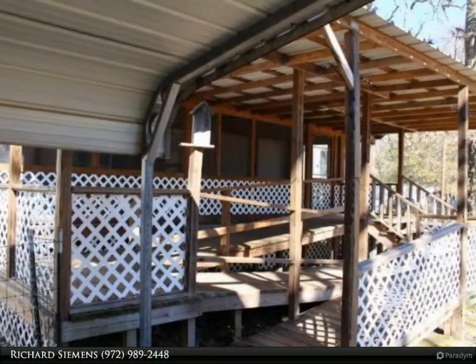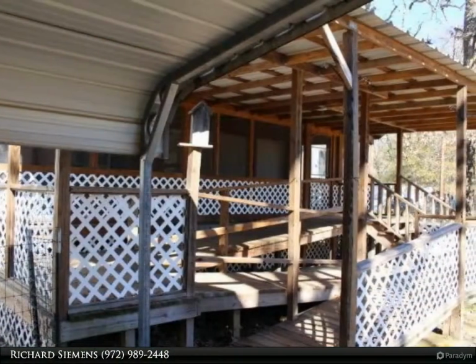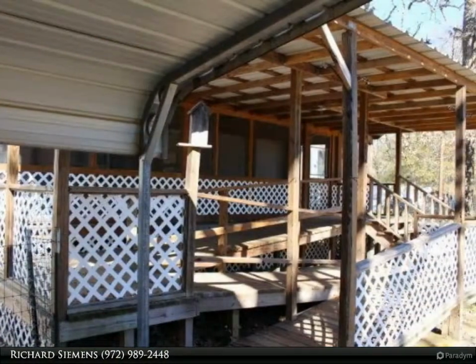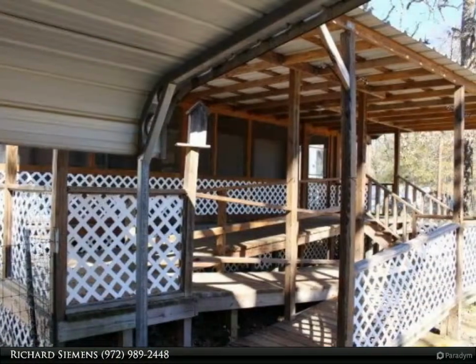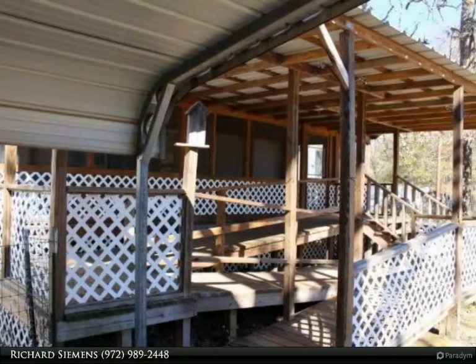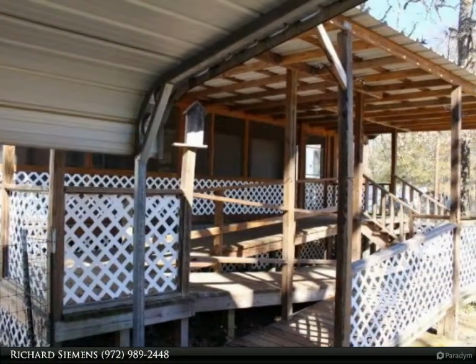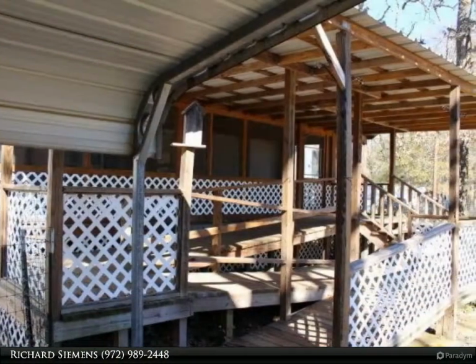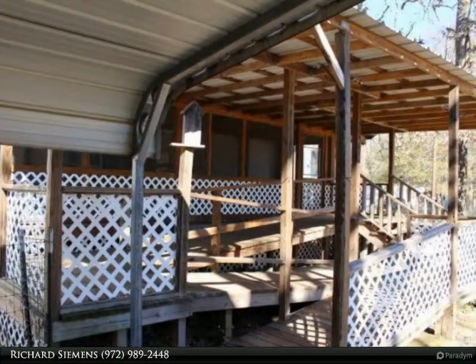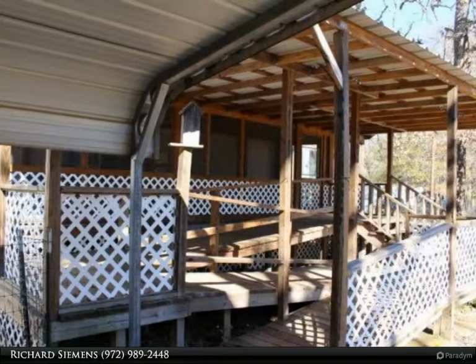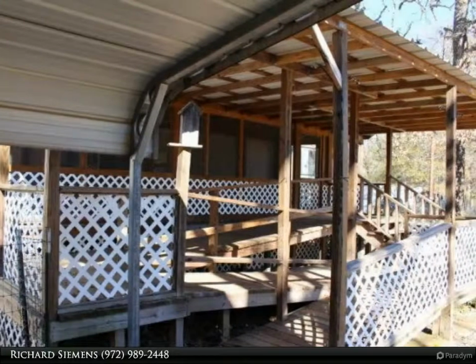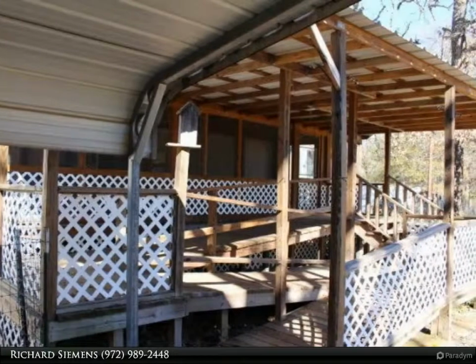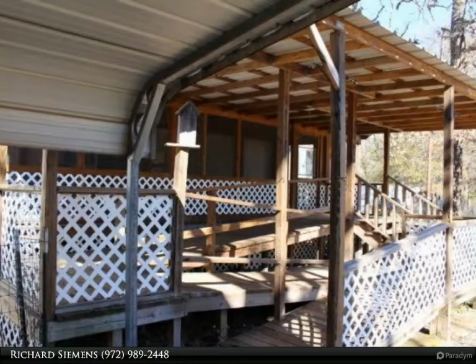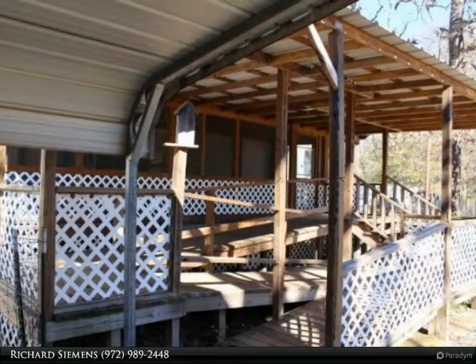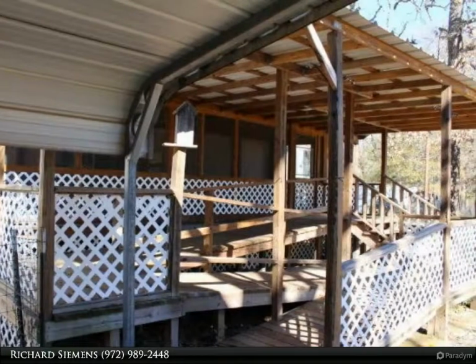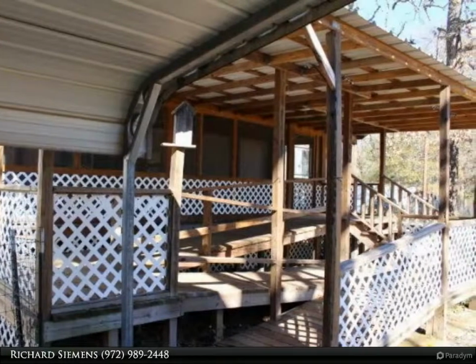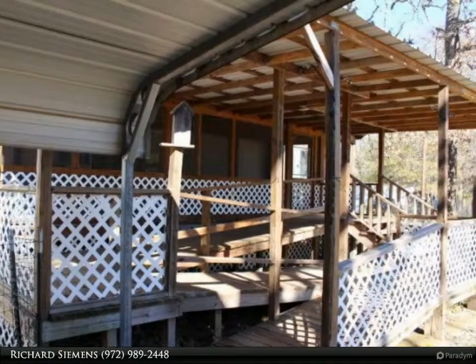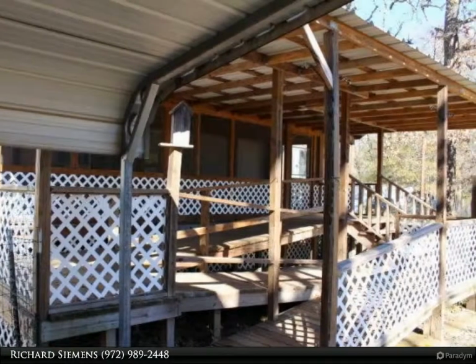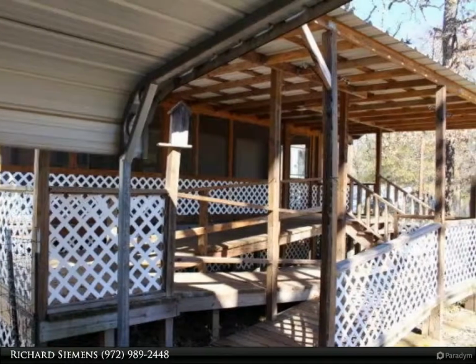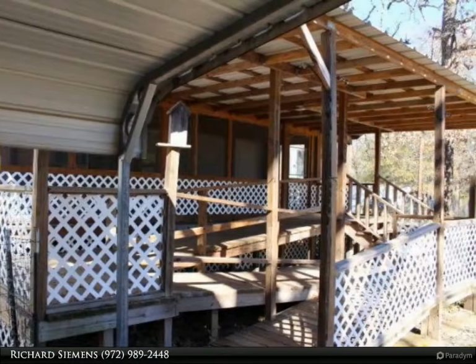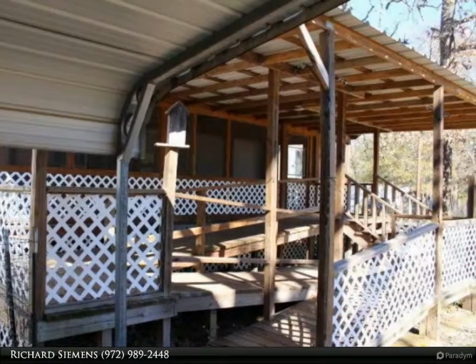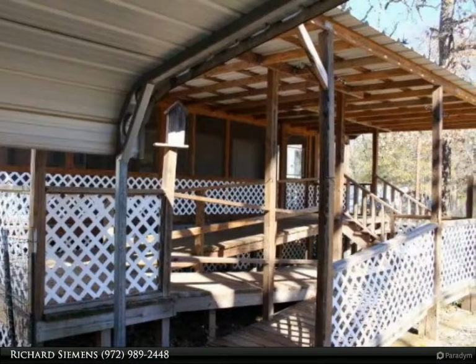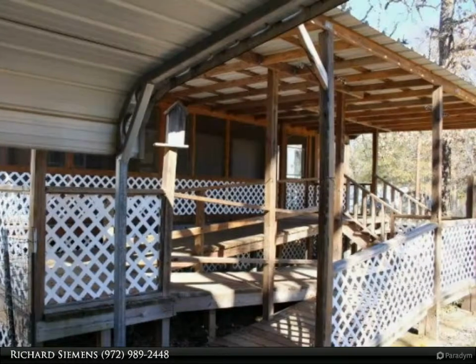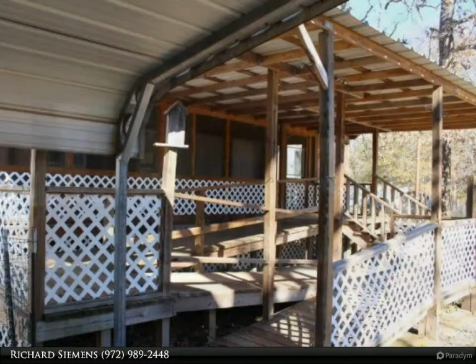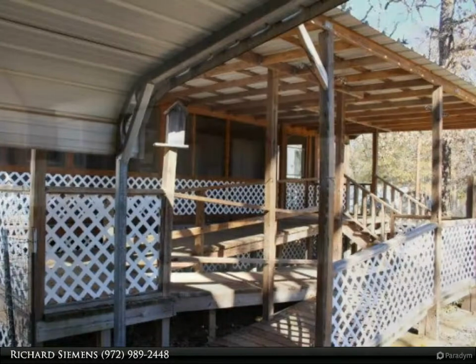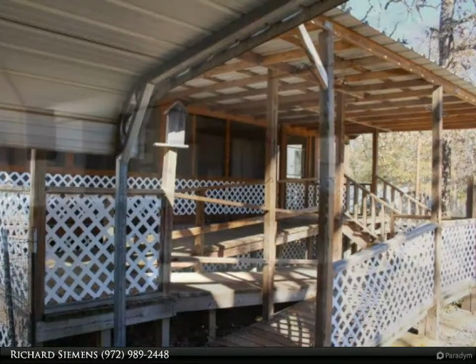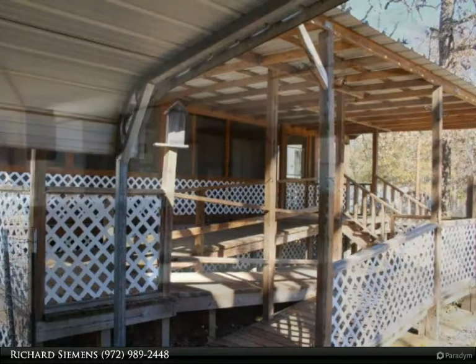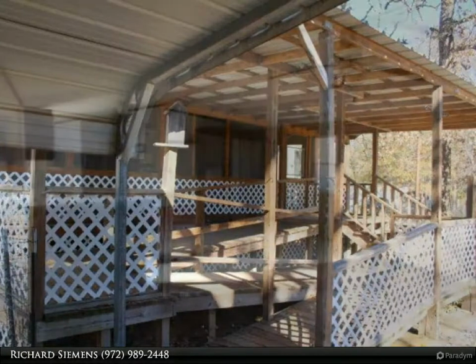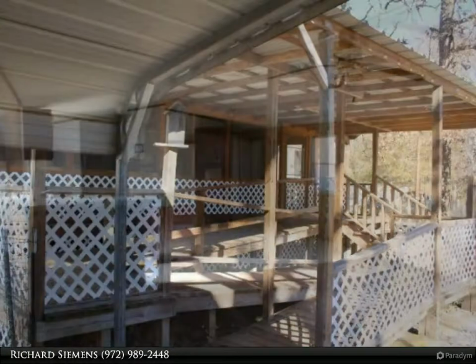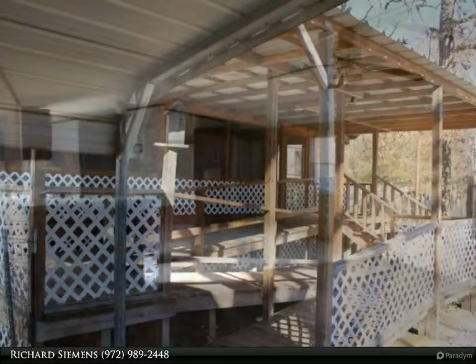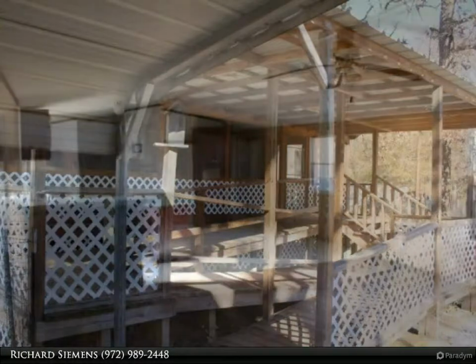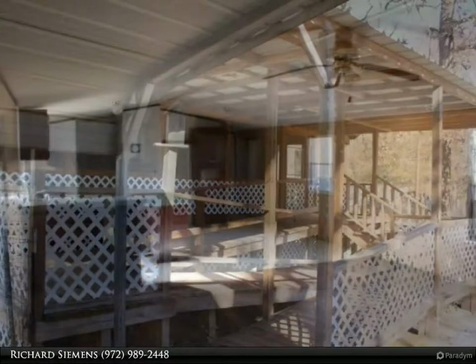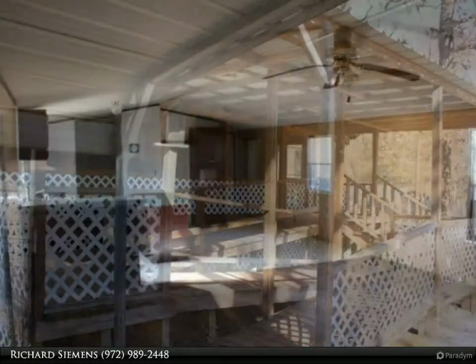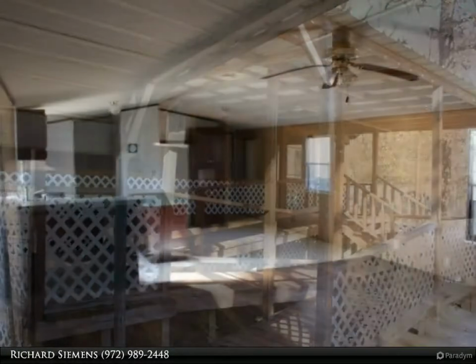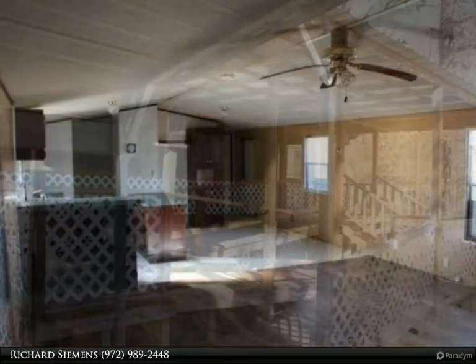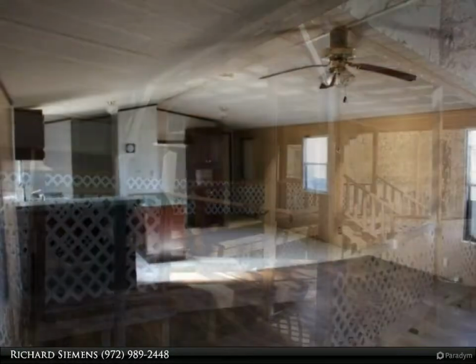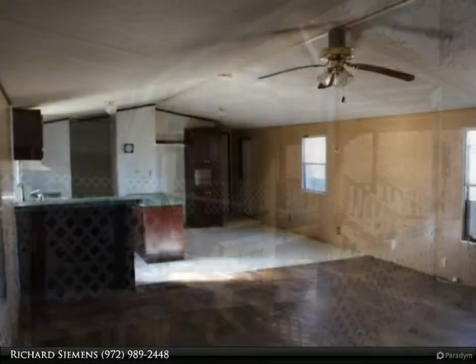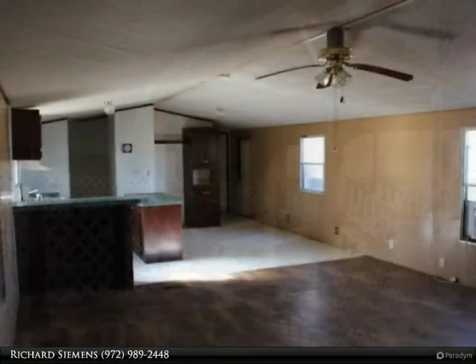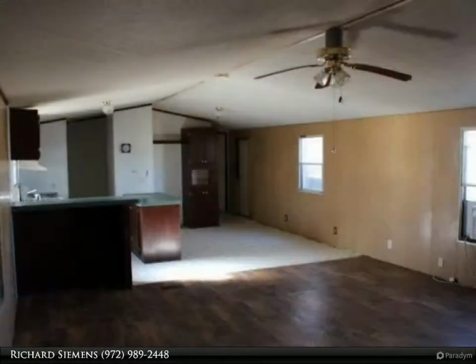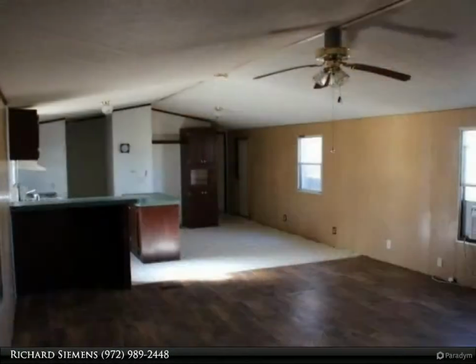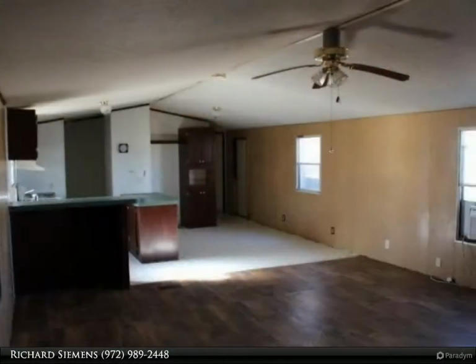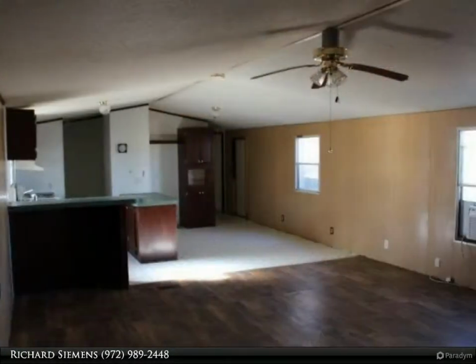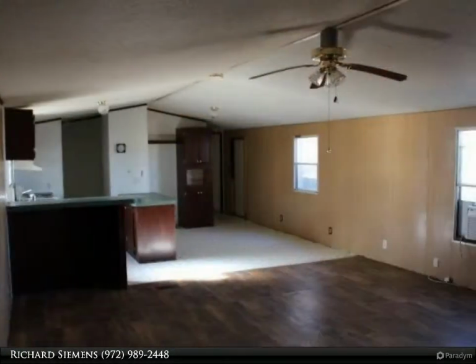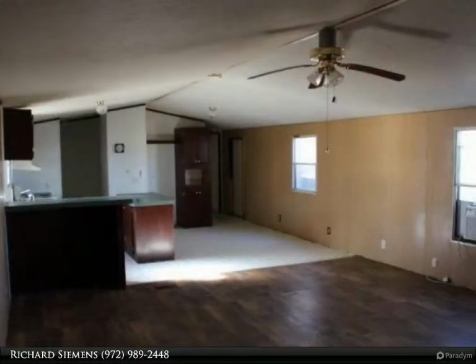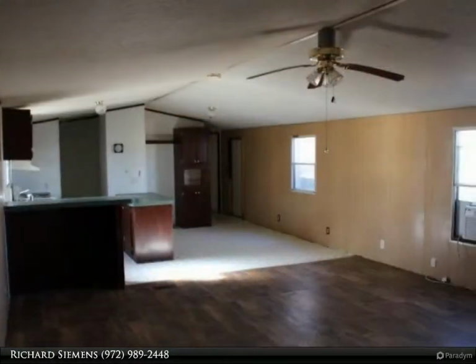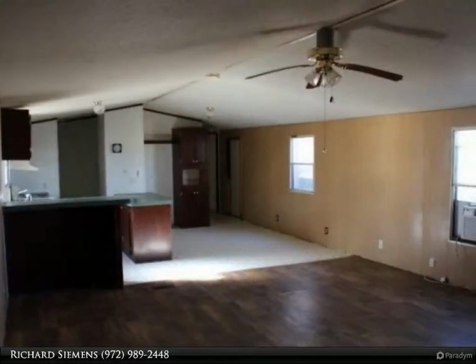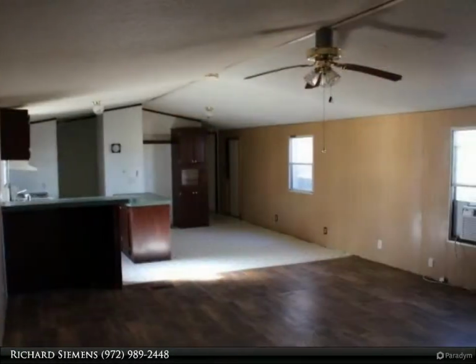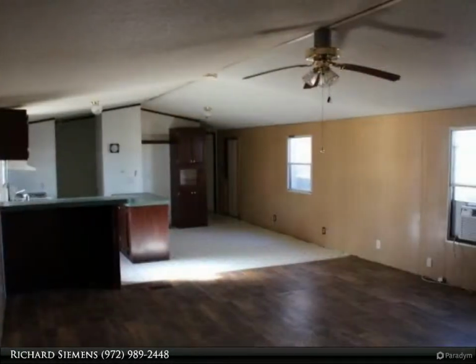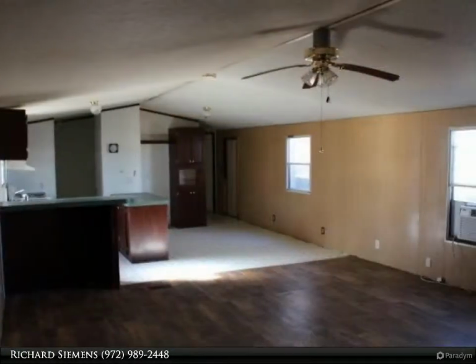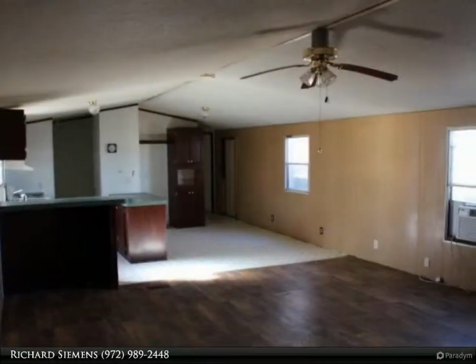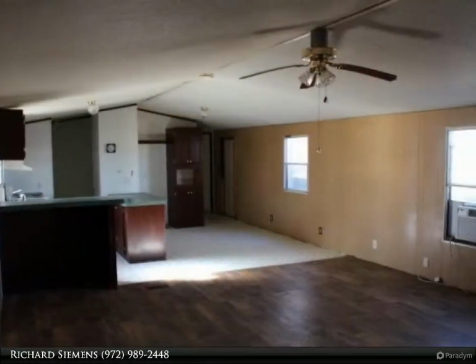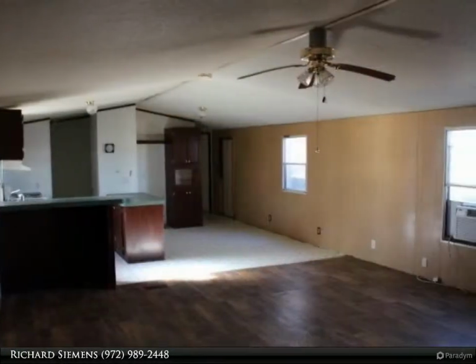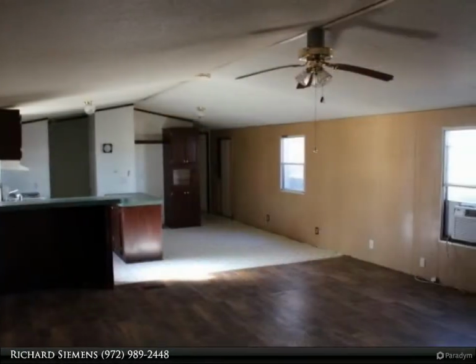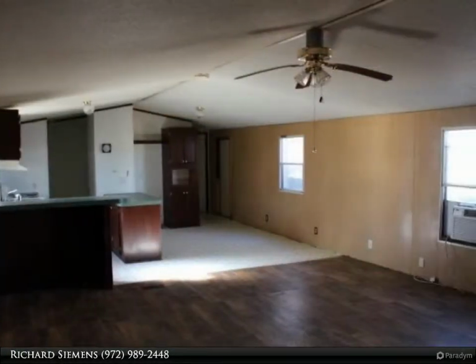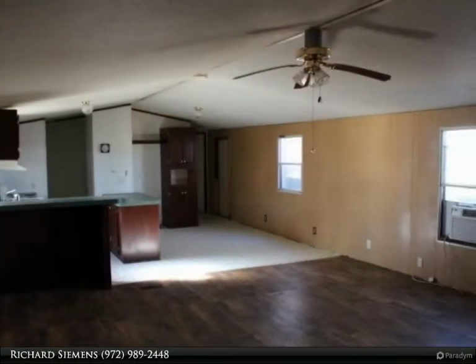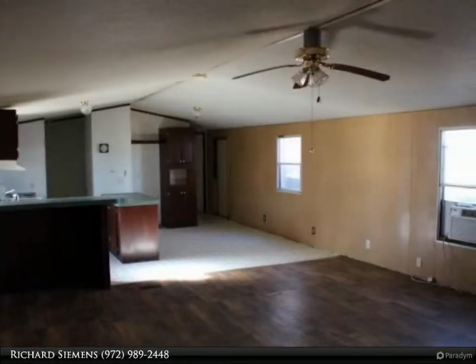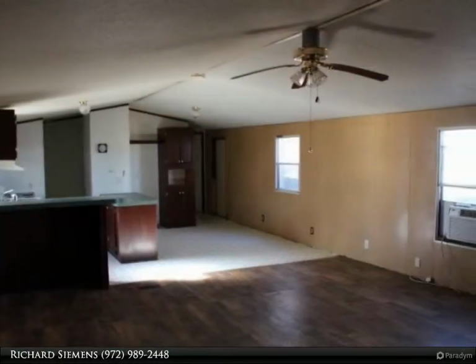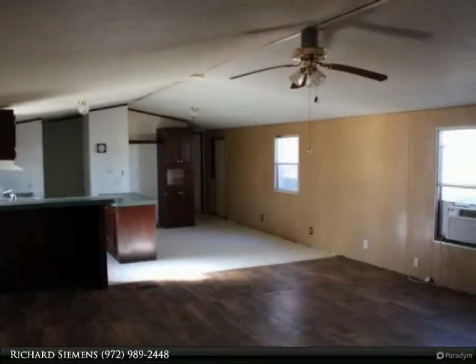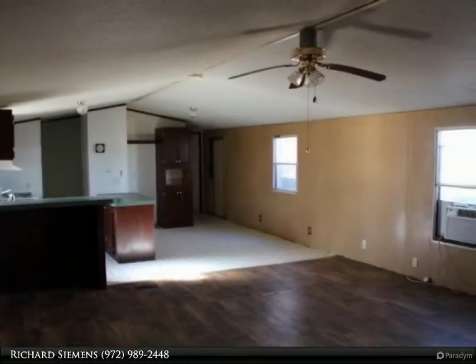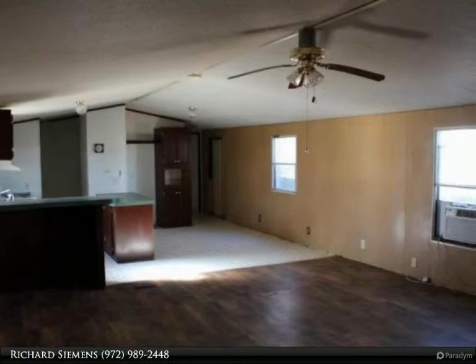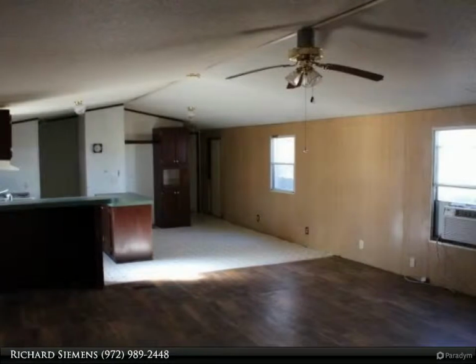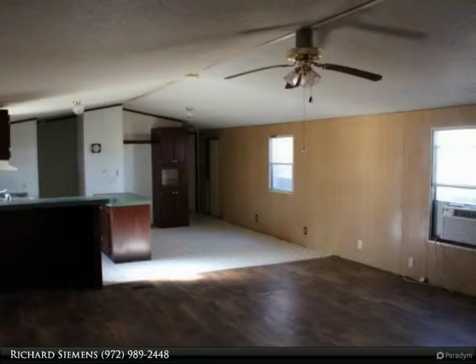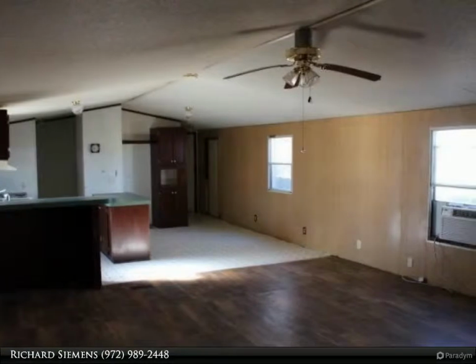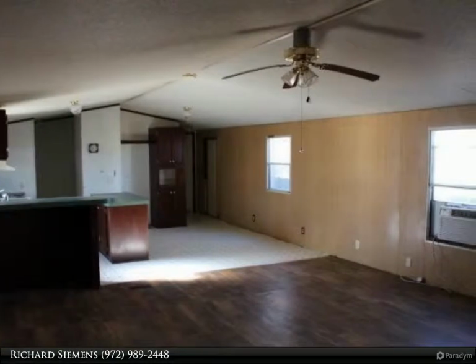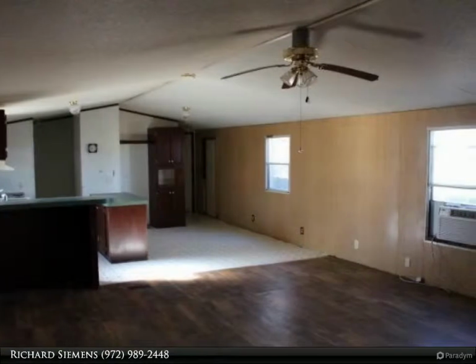There is a wheelchair ramp and stairs leading to the enclosed screen front porch. The home needs some TLC.